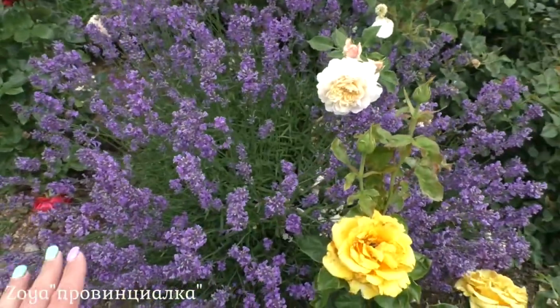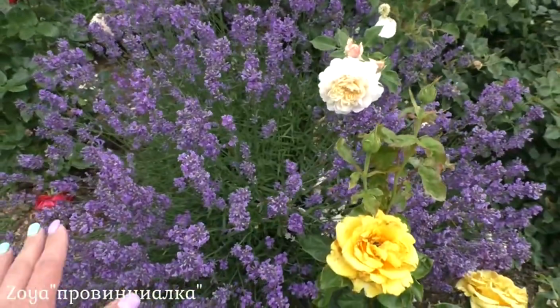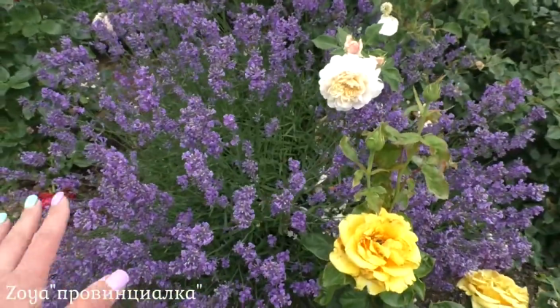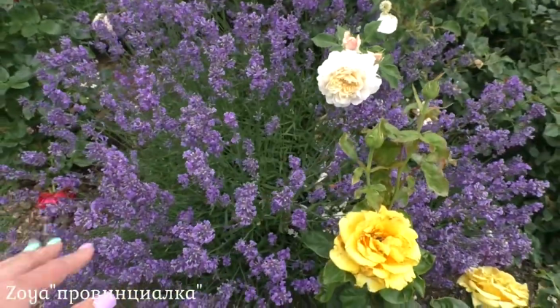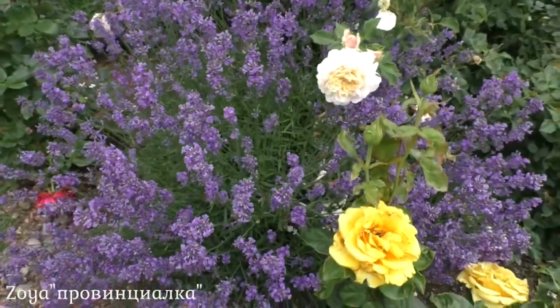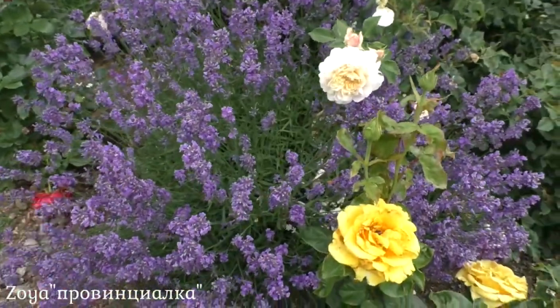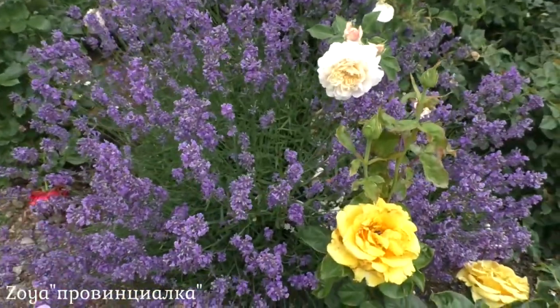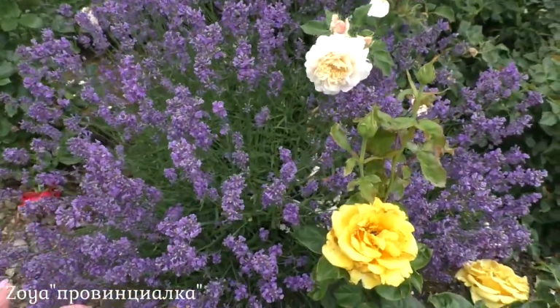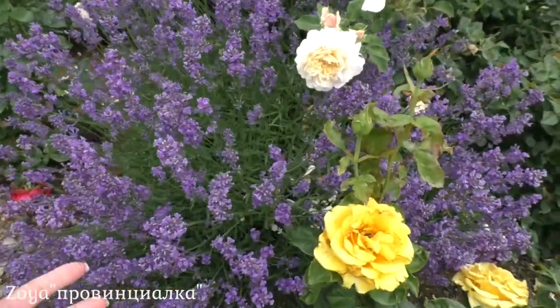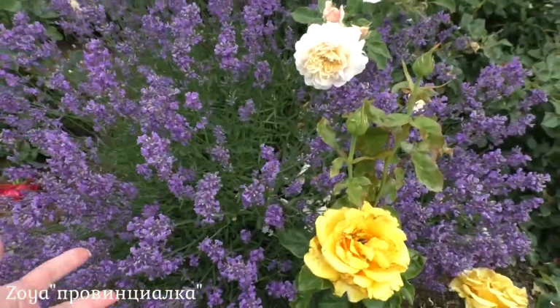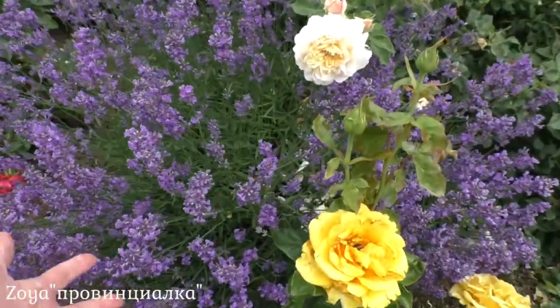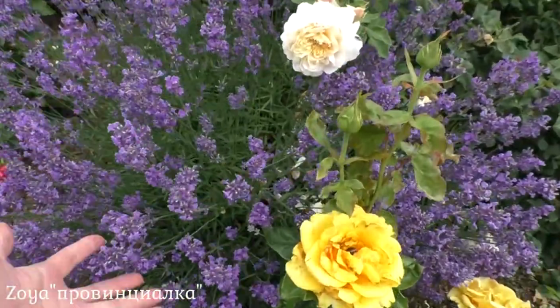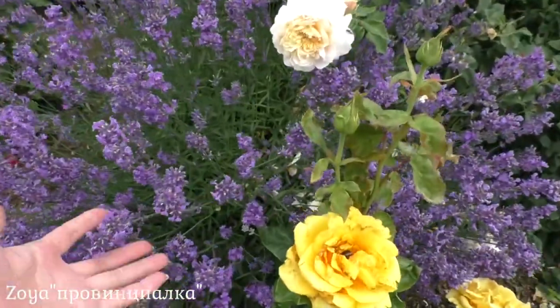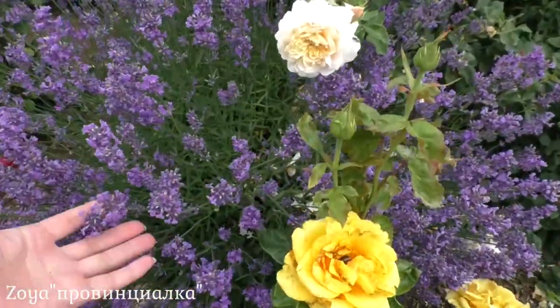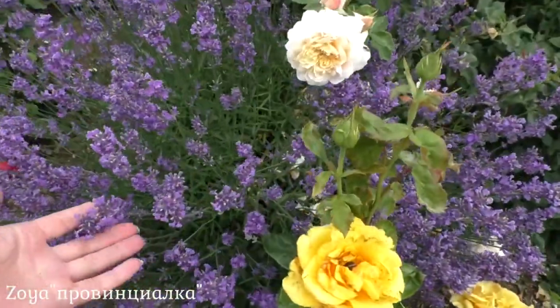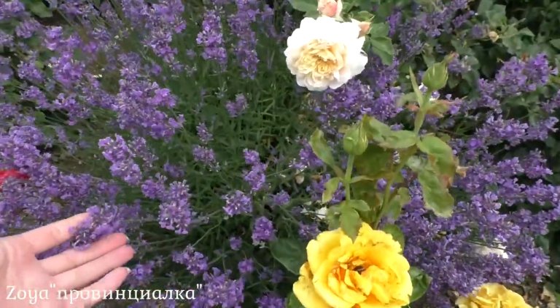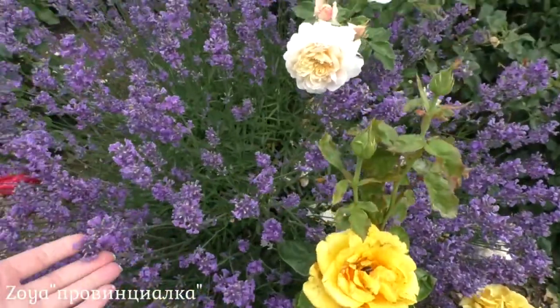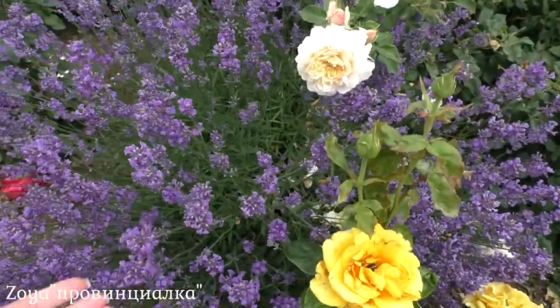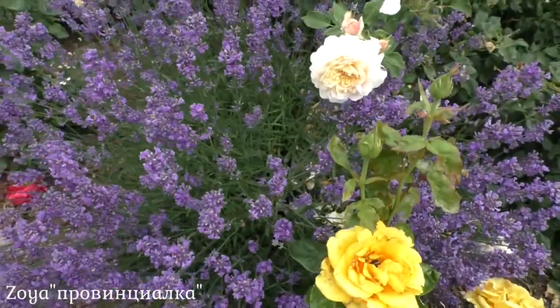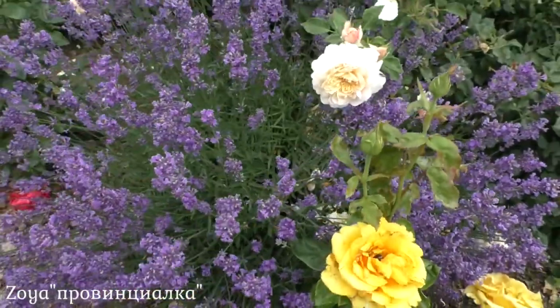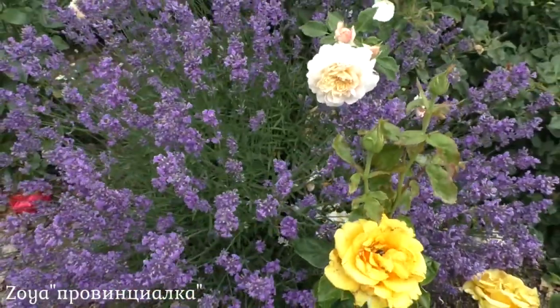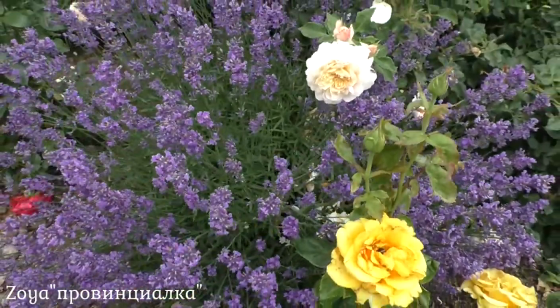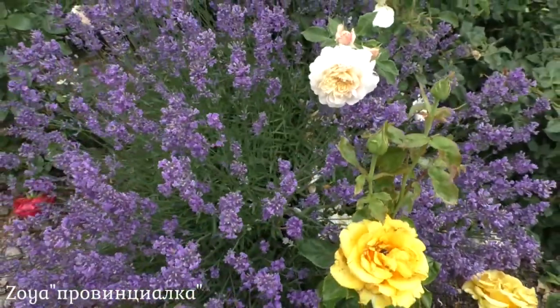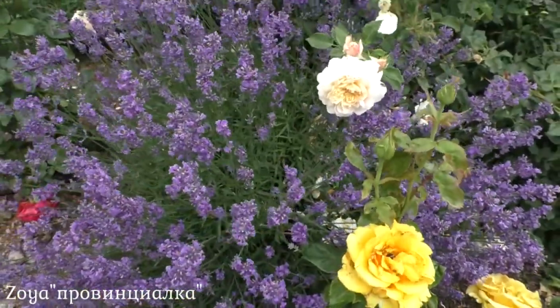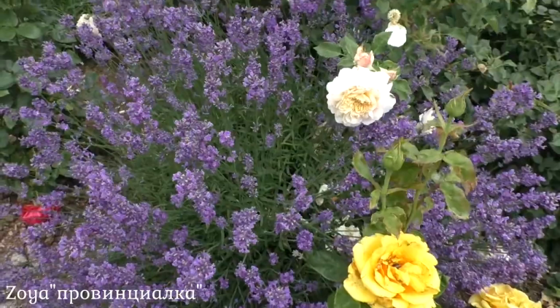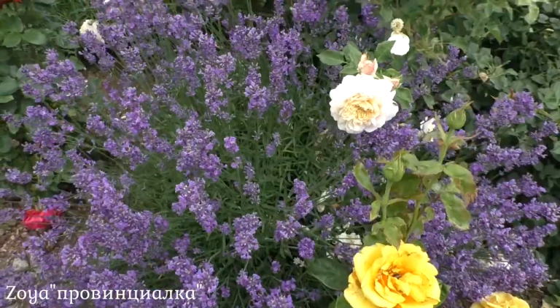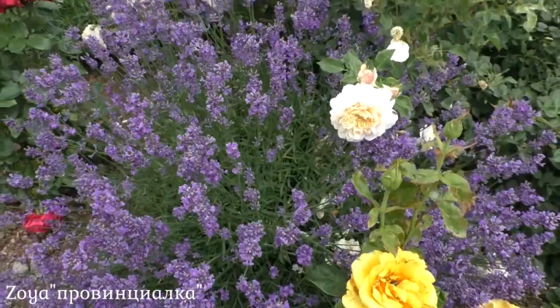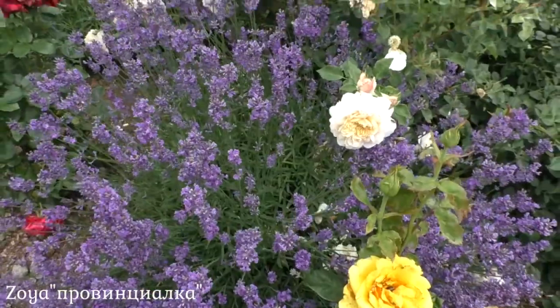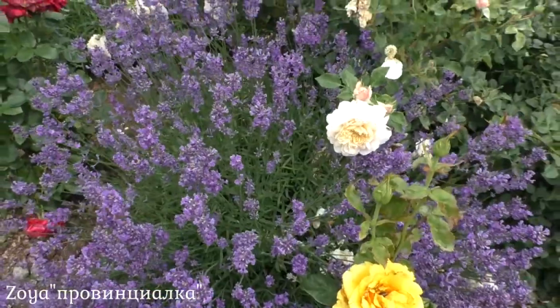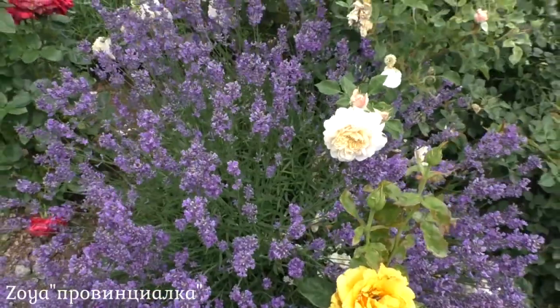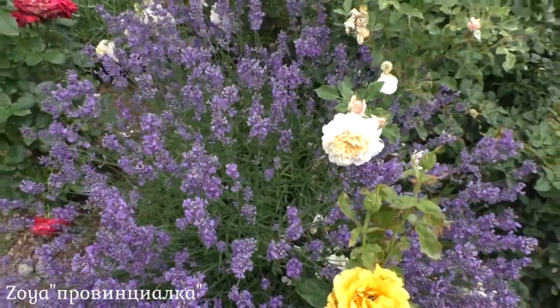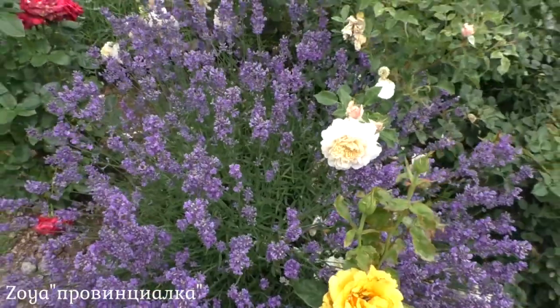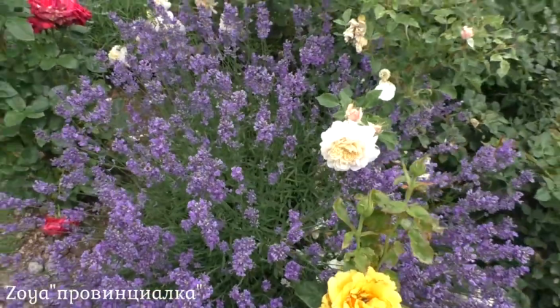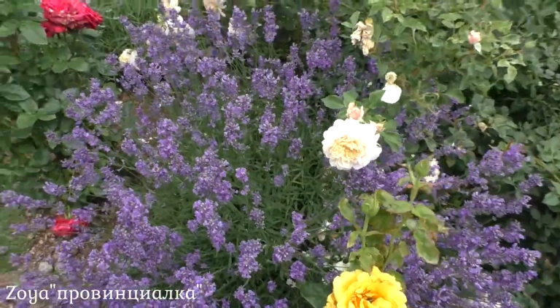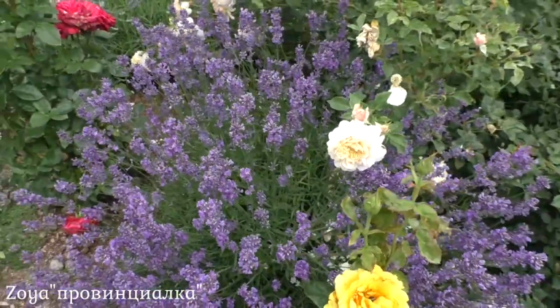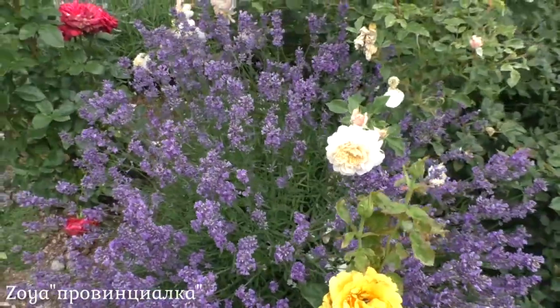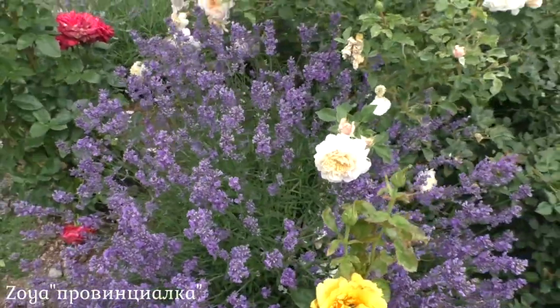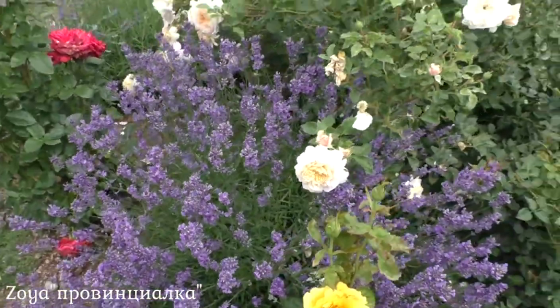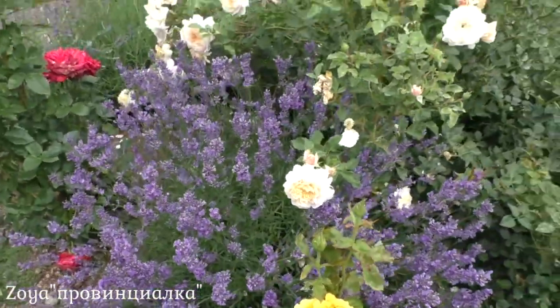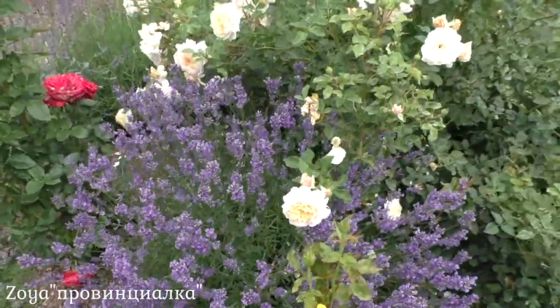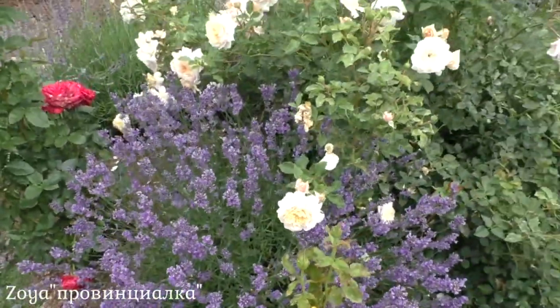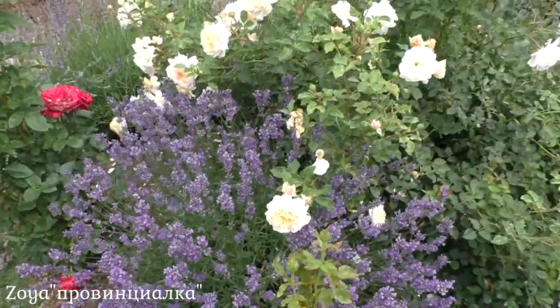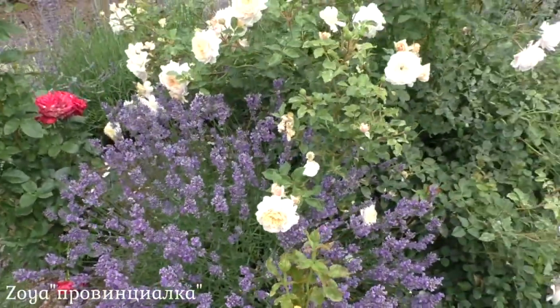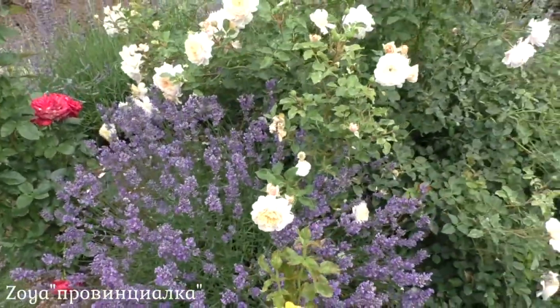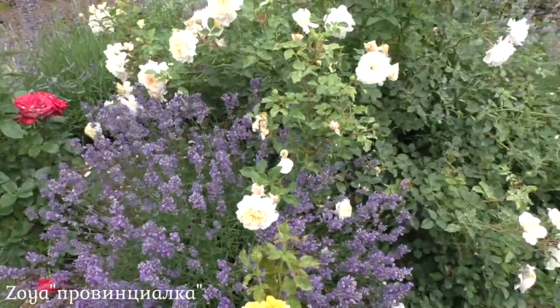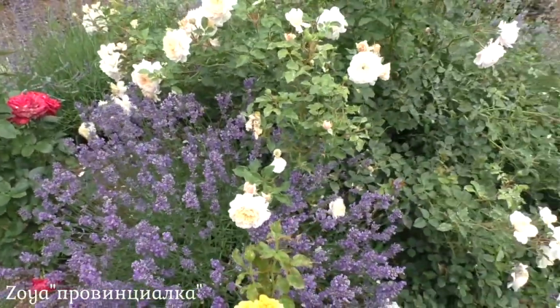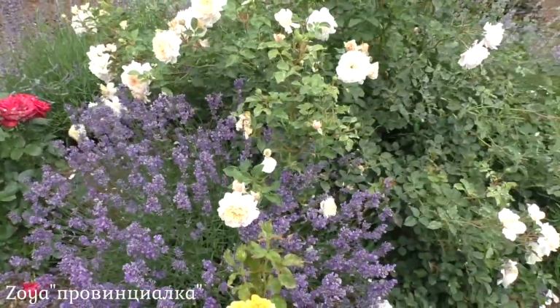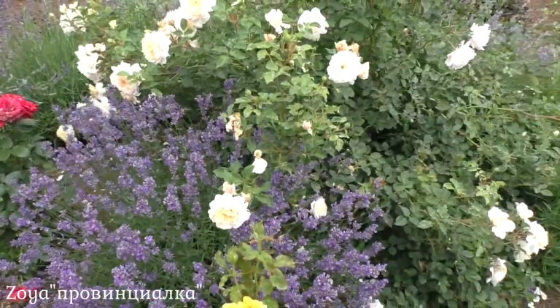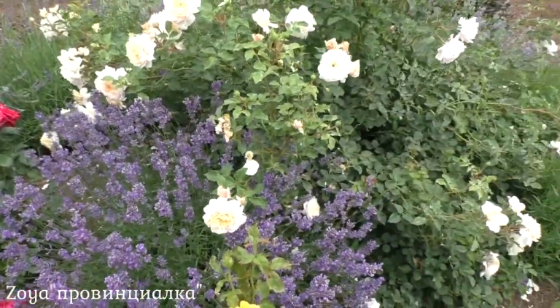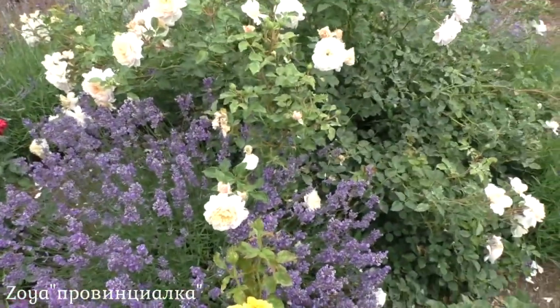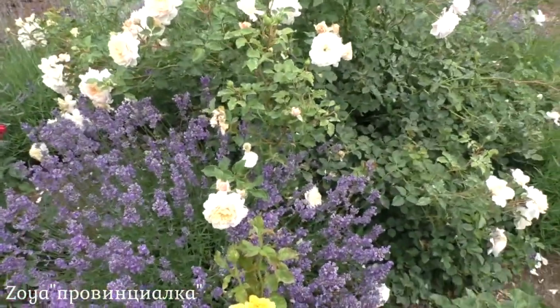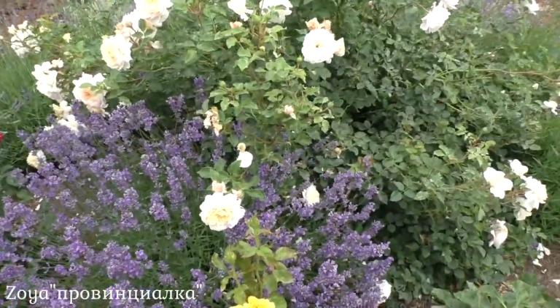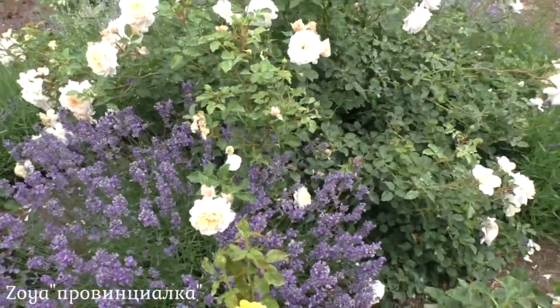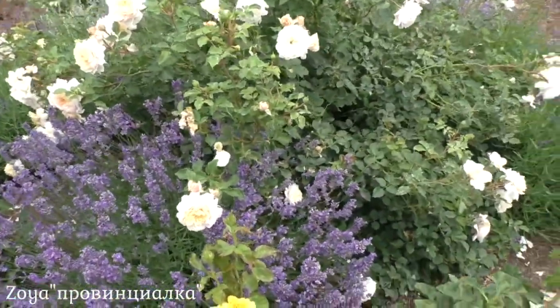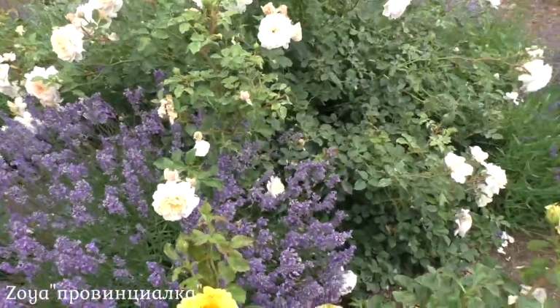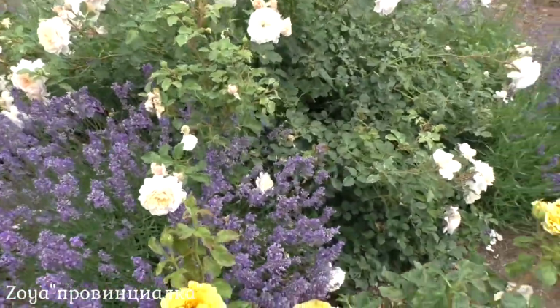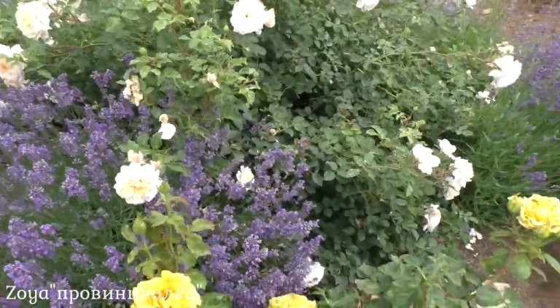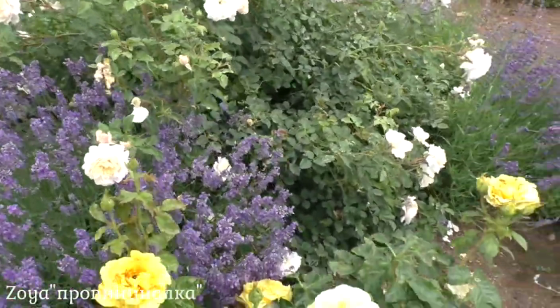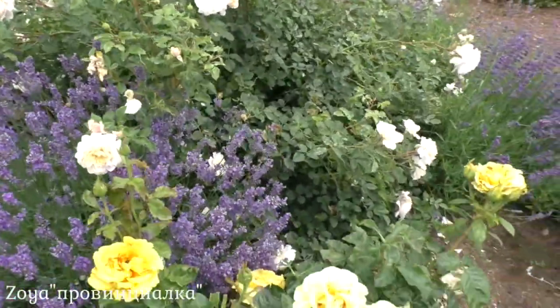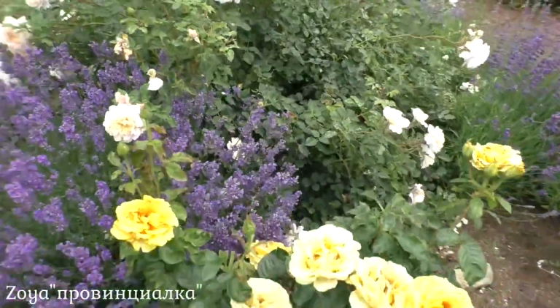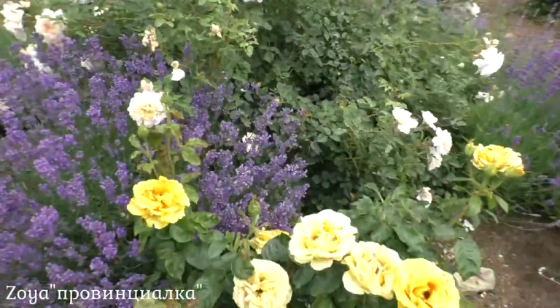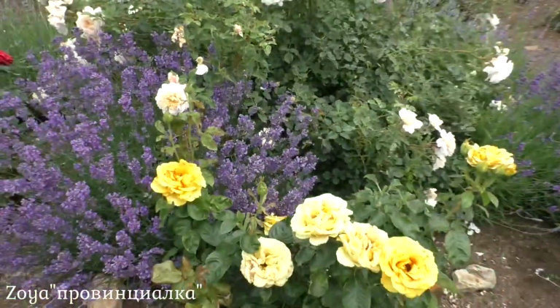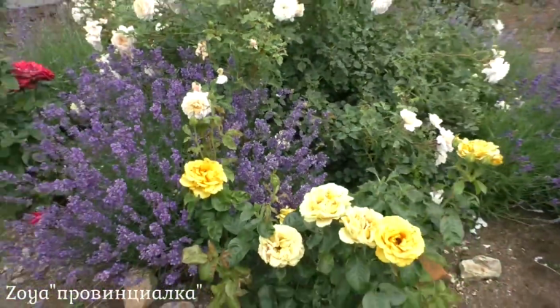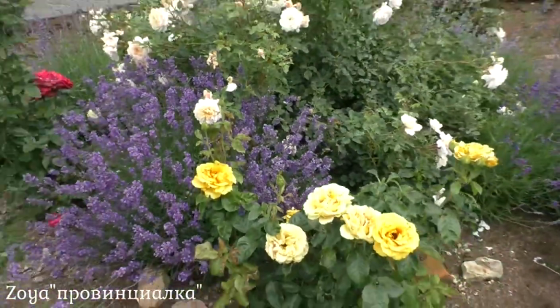They'll finish blooming now and I'll cut them a little later, in about a week. Lavender, of course, looks magnificent with roses.